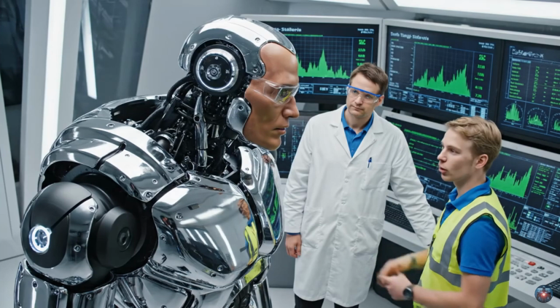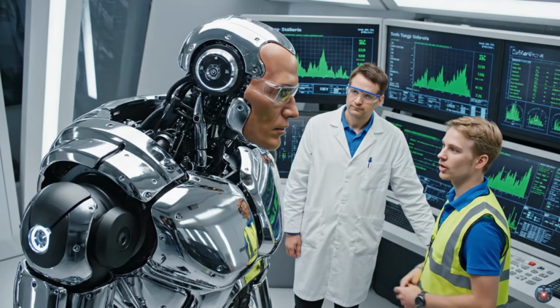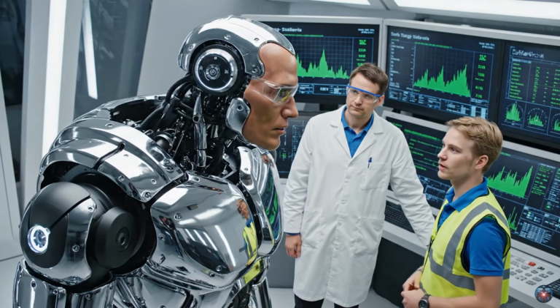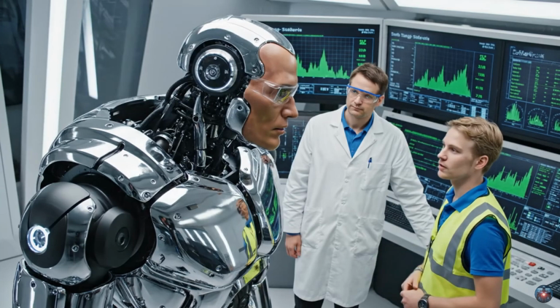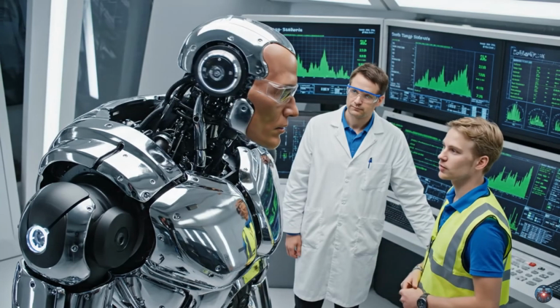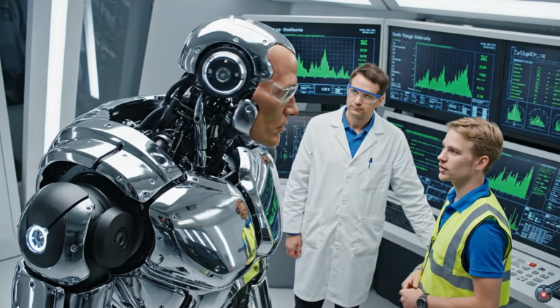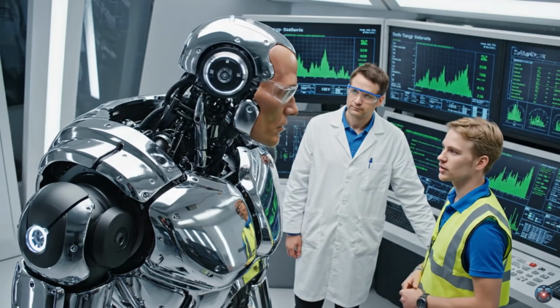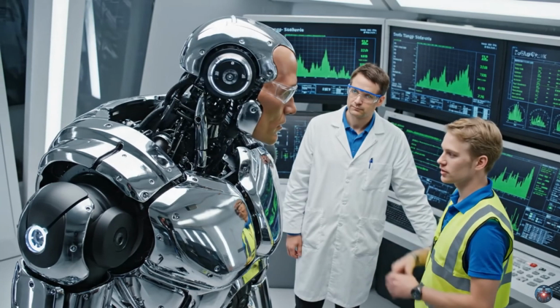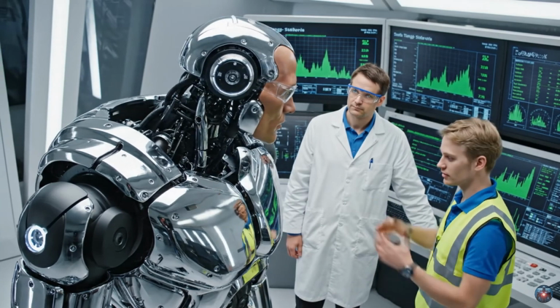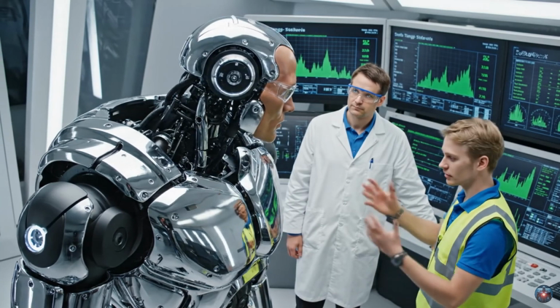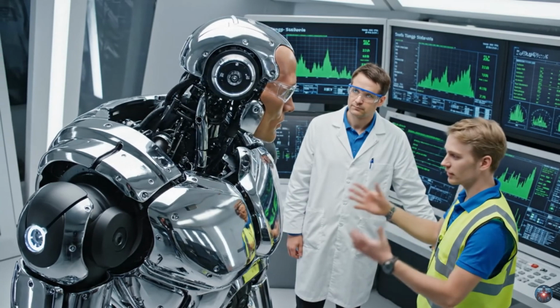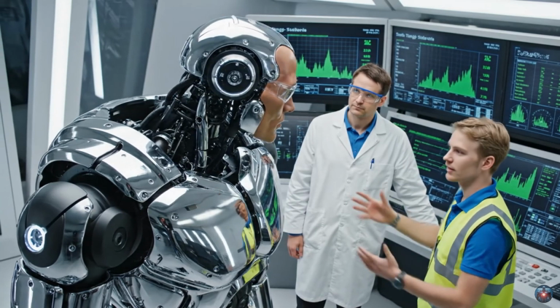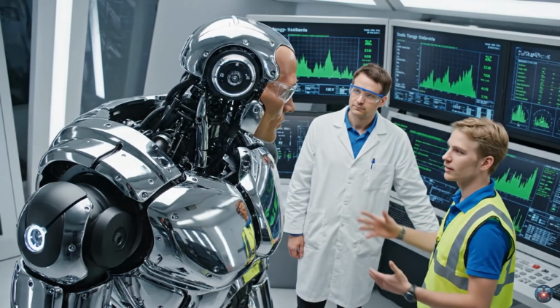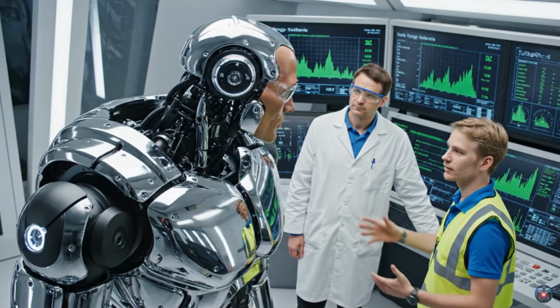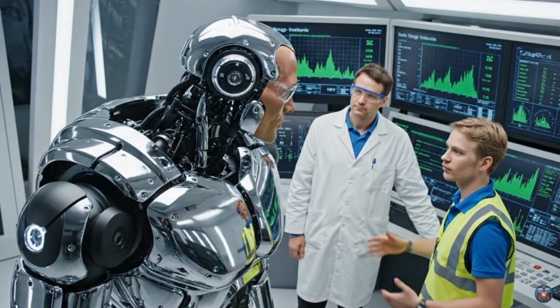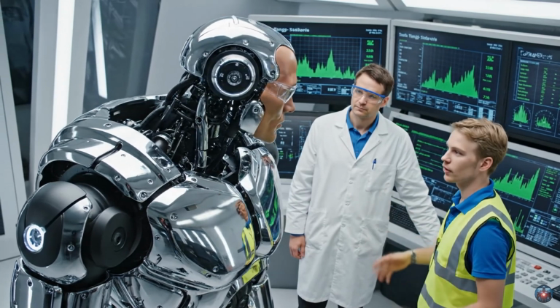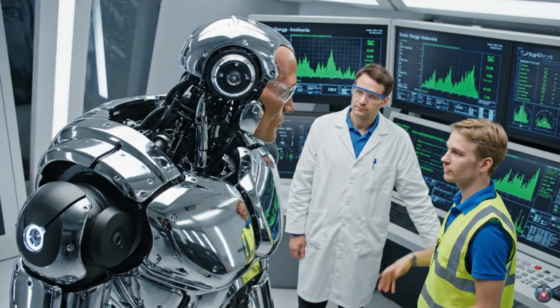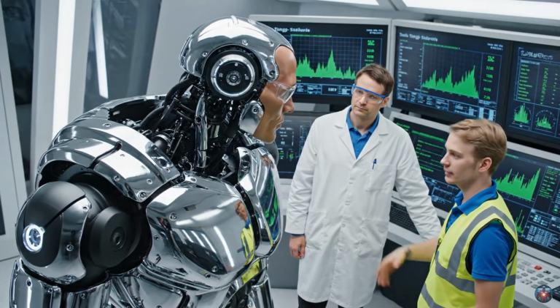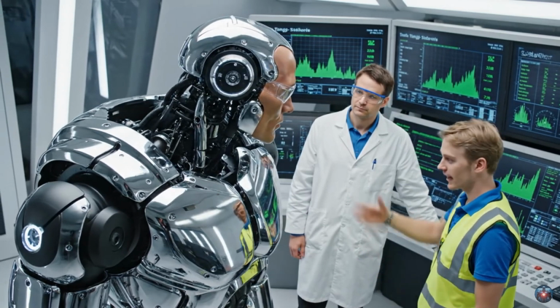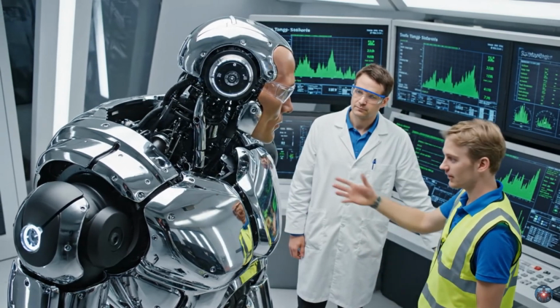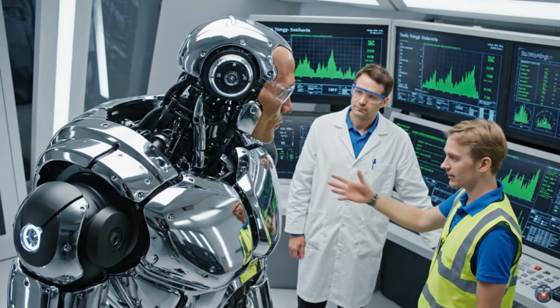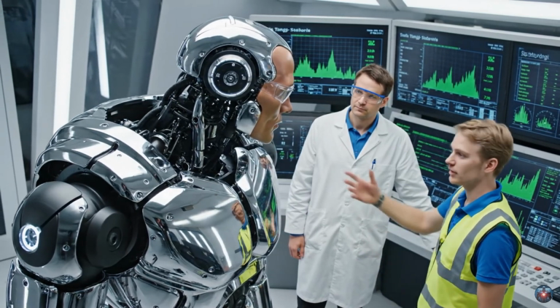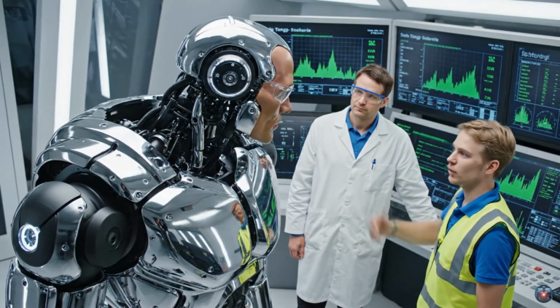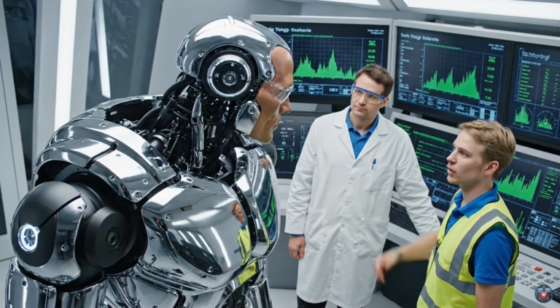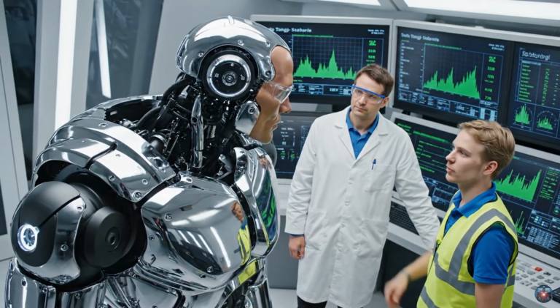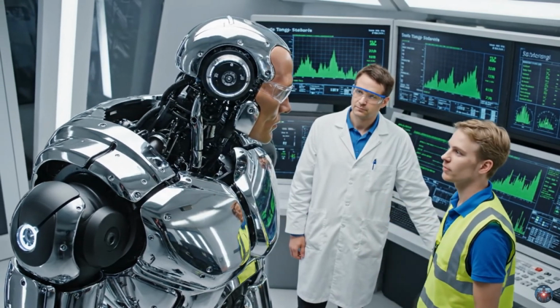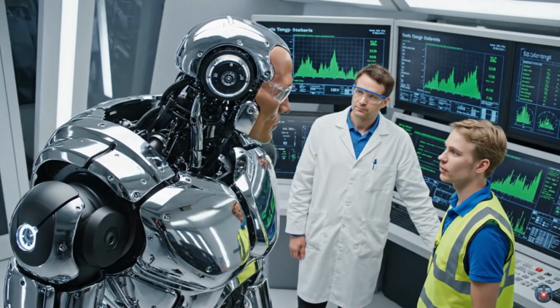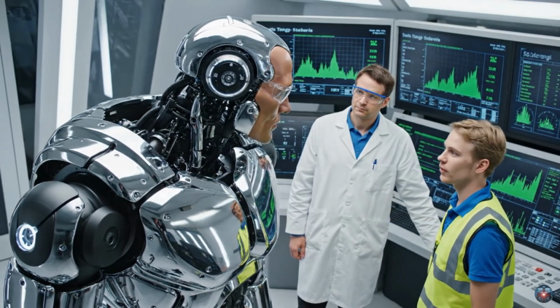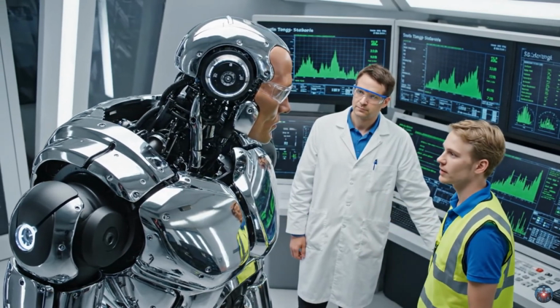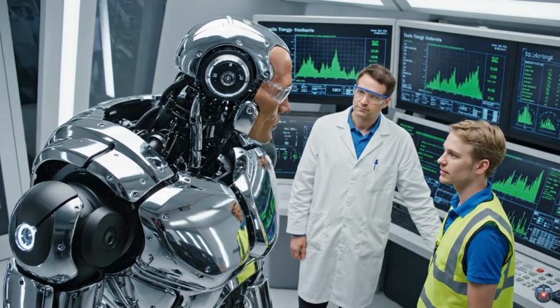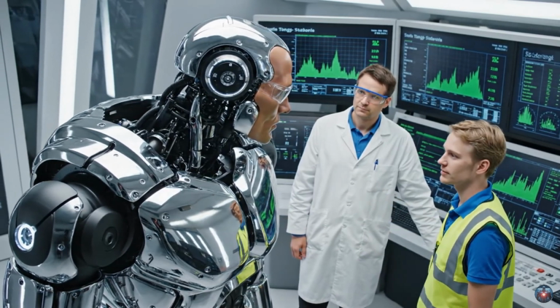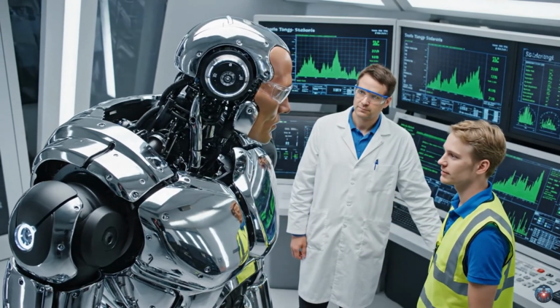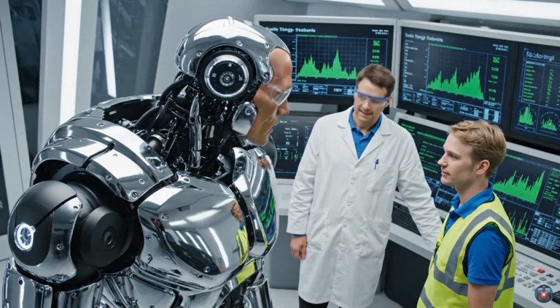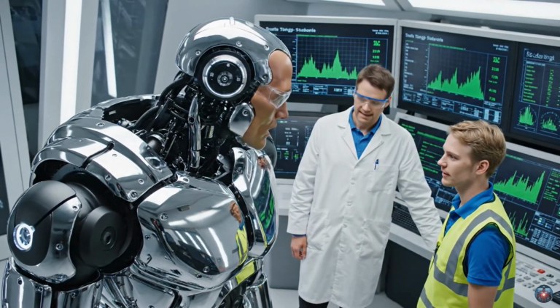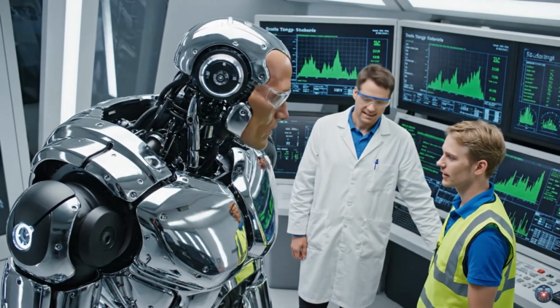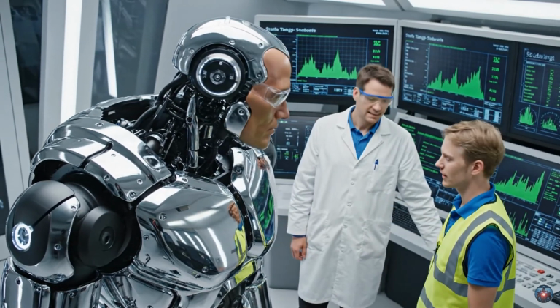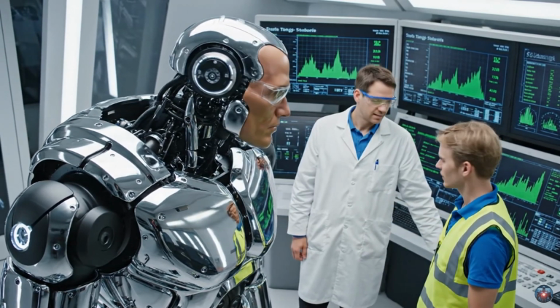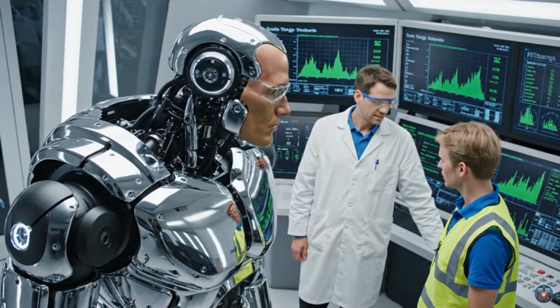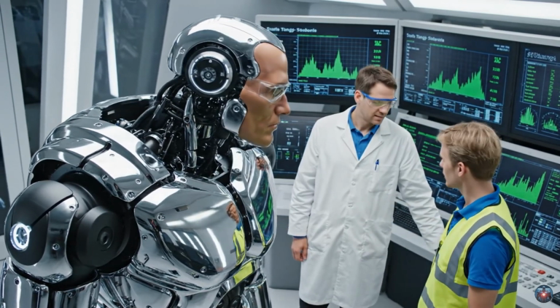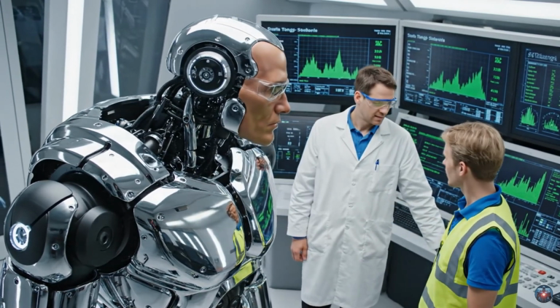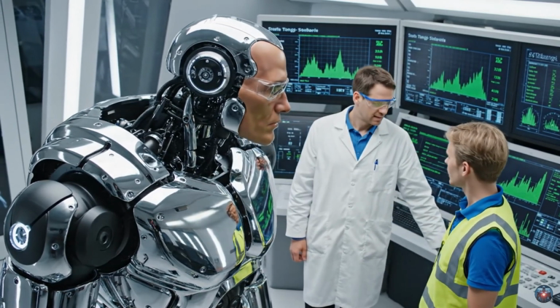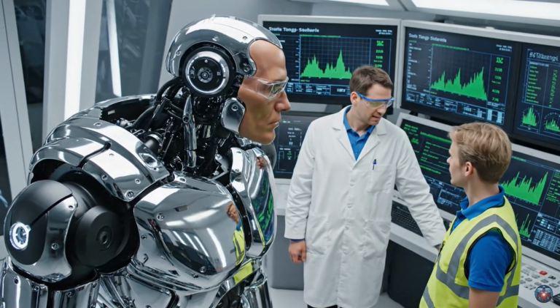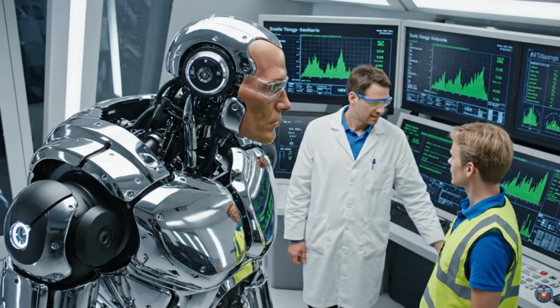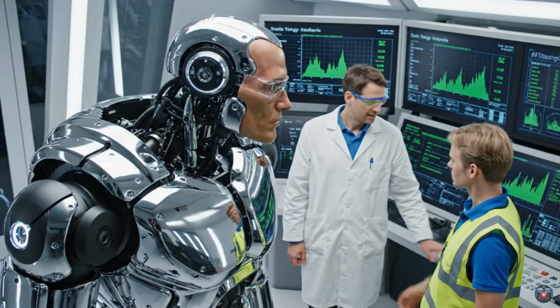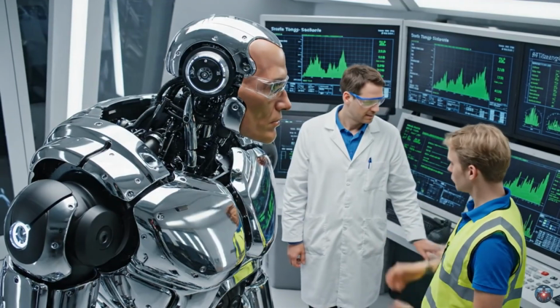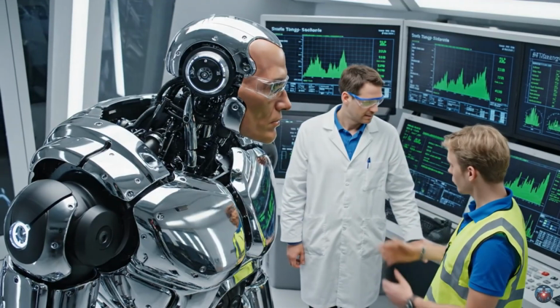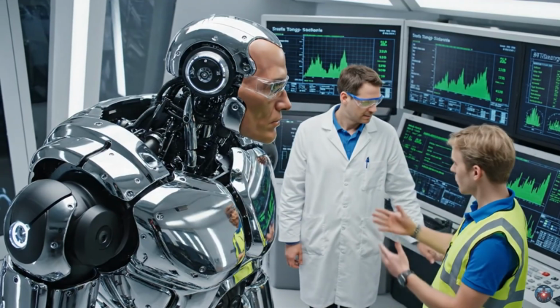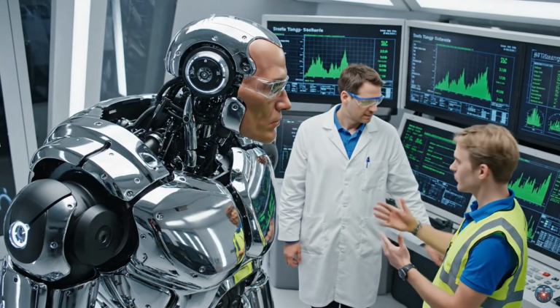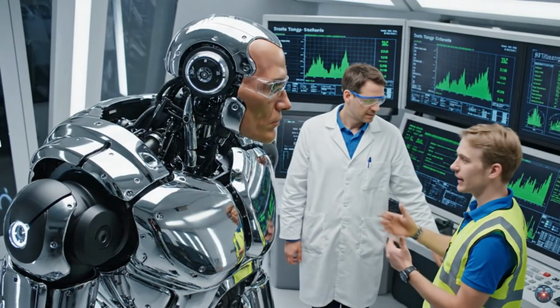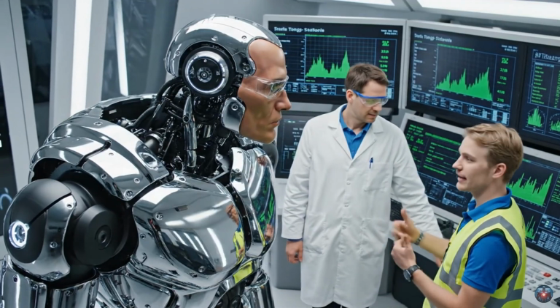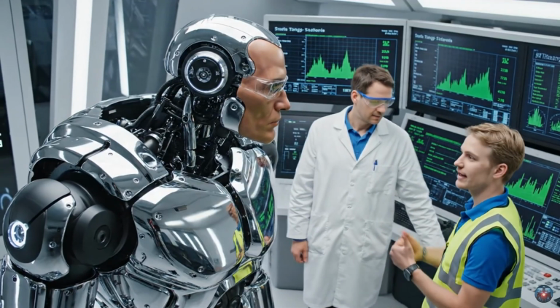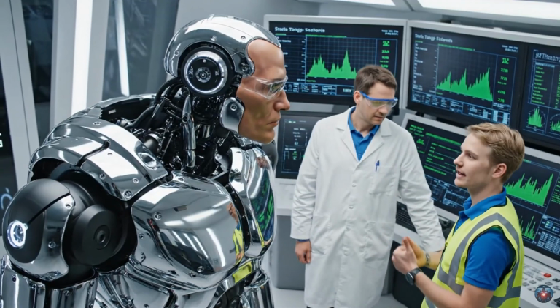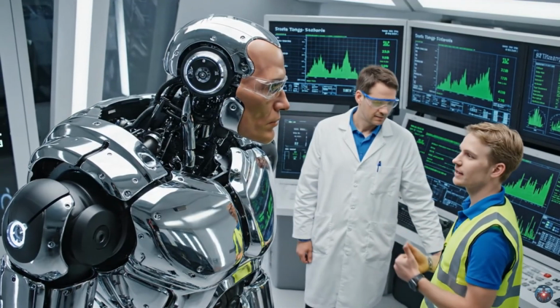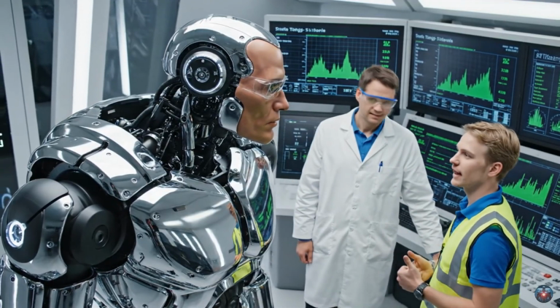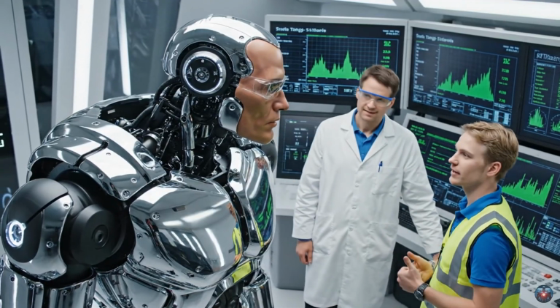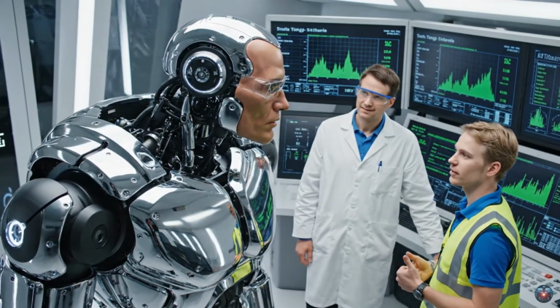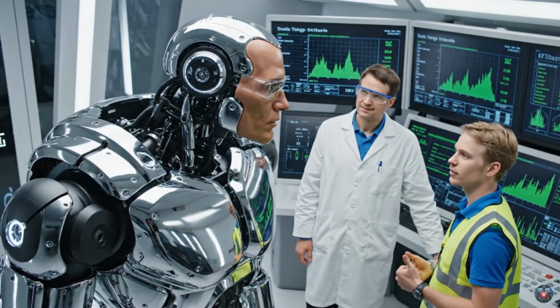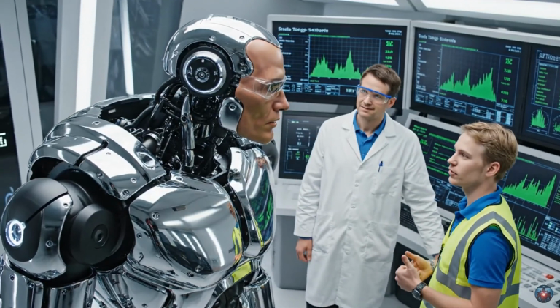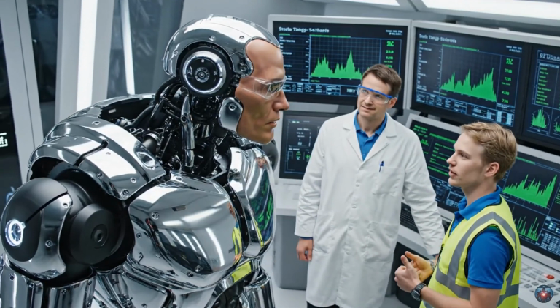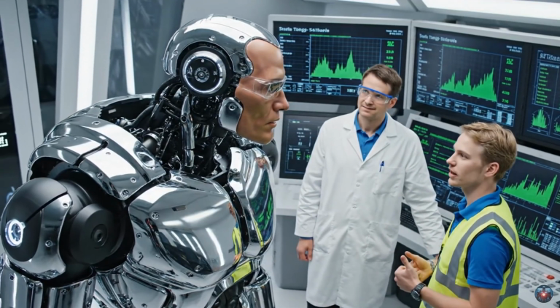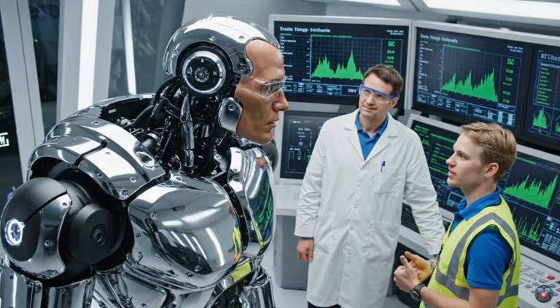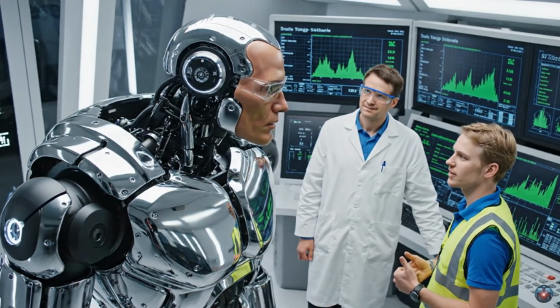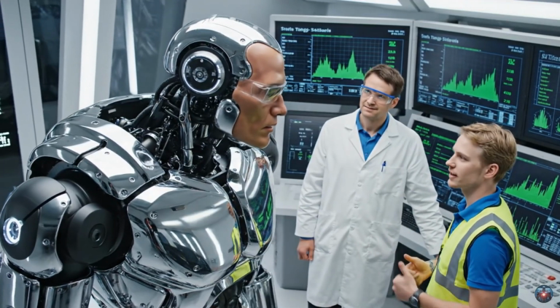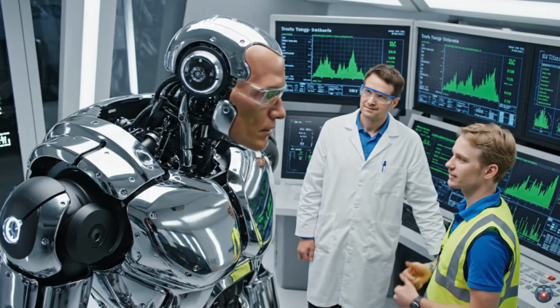Torque limits reached, stability confirmed, everything is well within parameters. Excellent. The Titan X is performing better than expected on the rotation test.